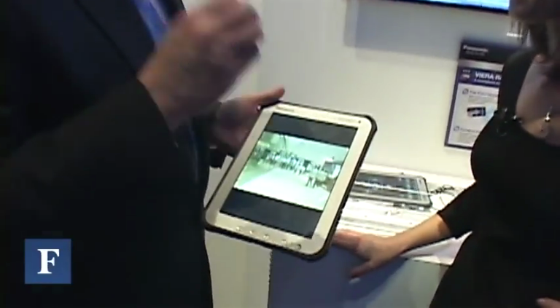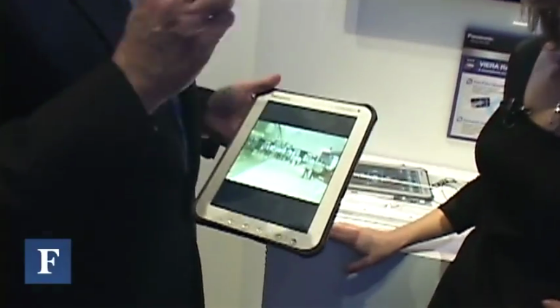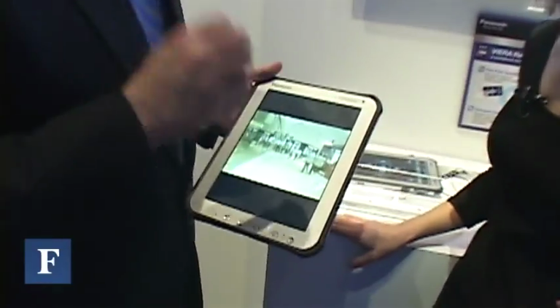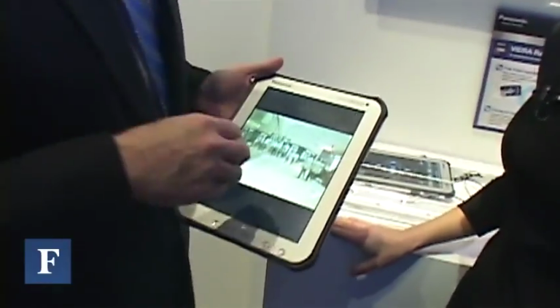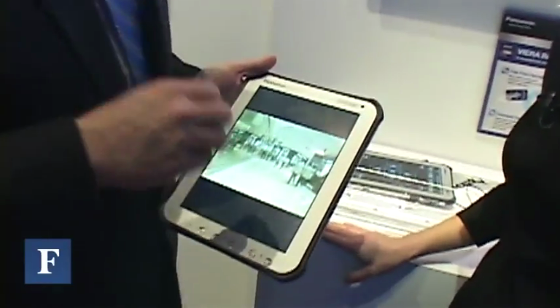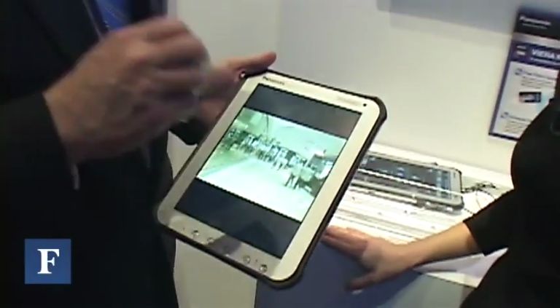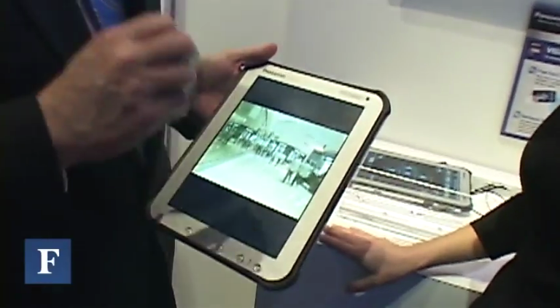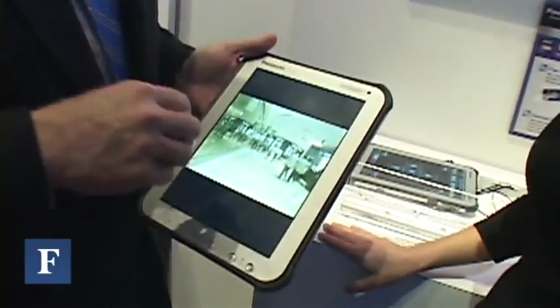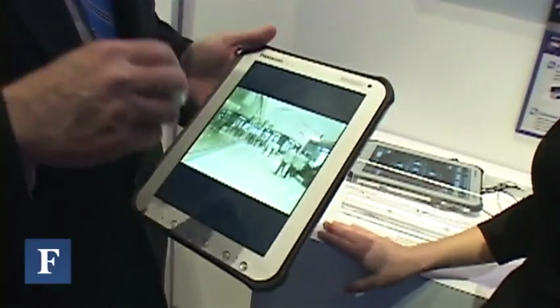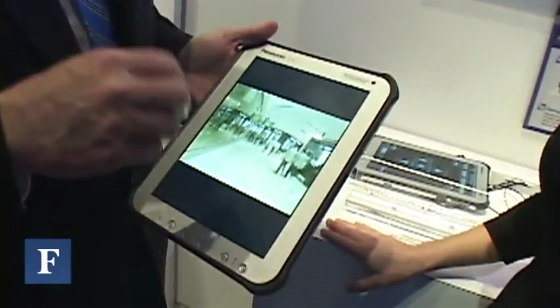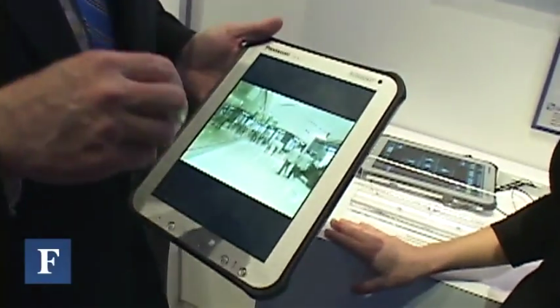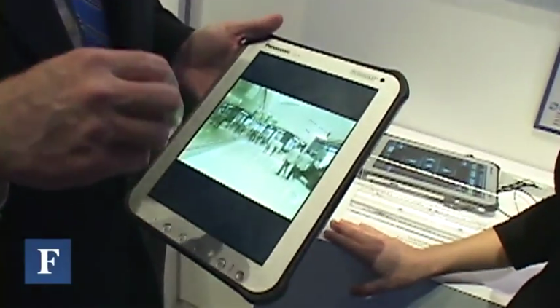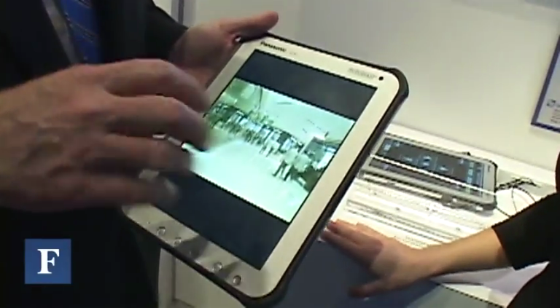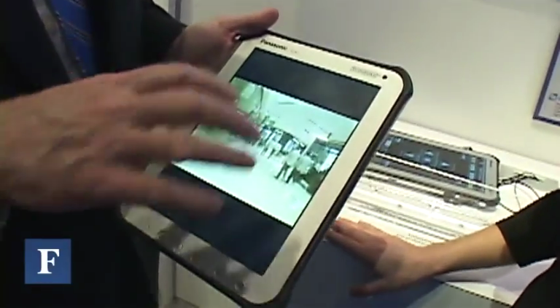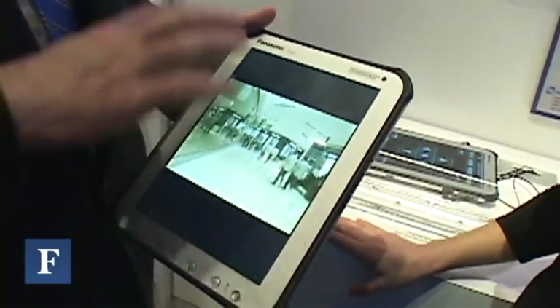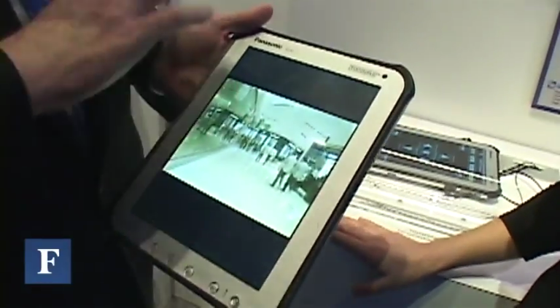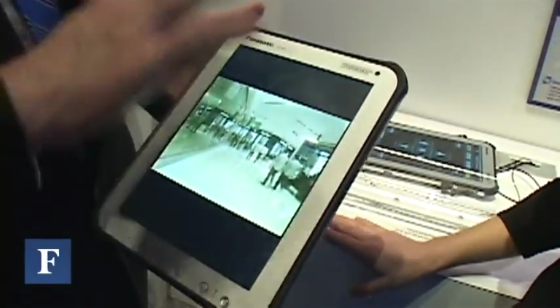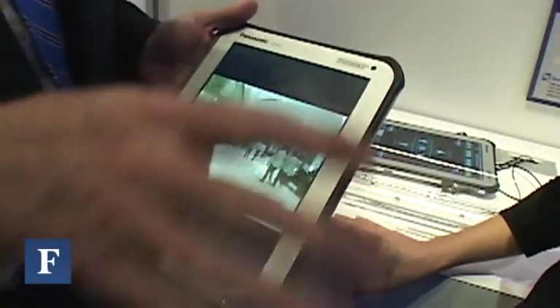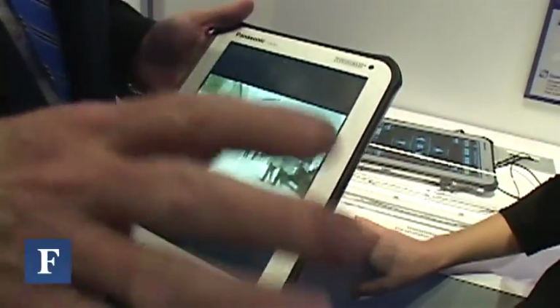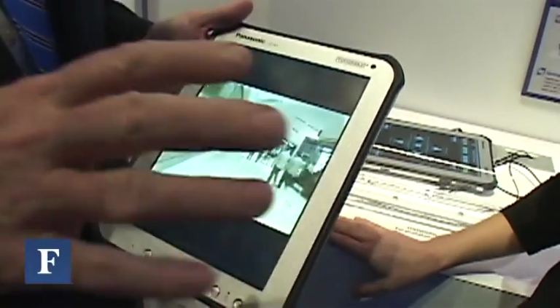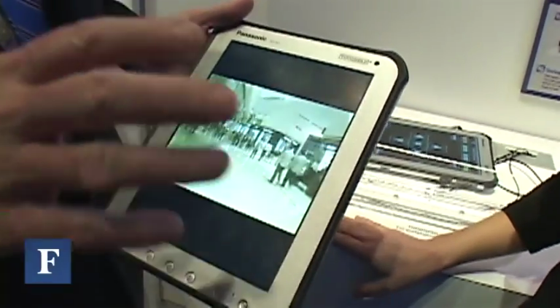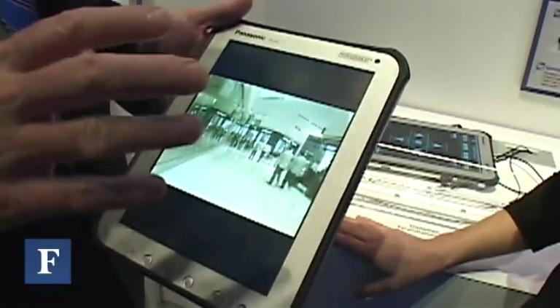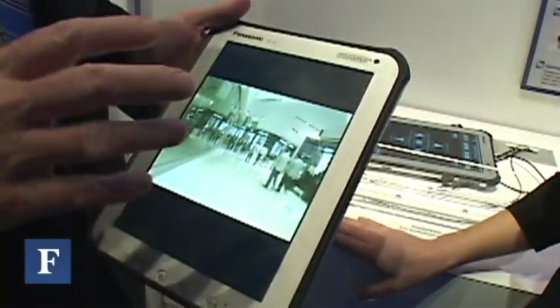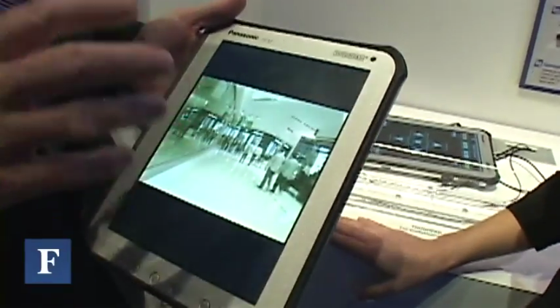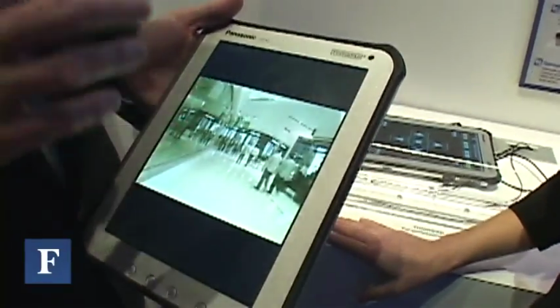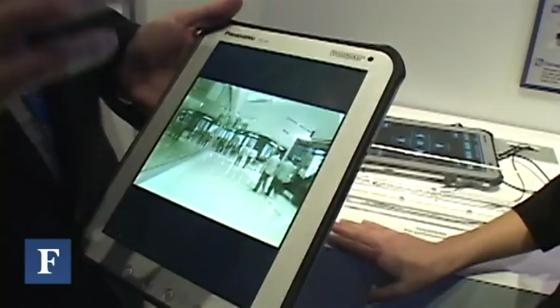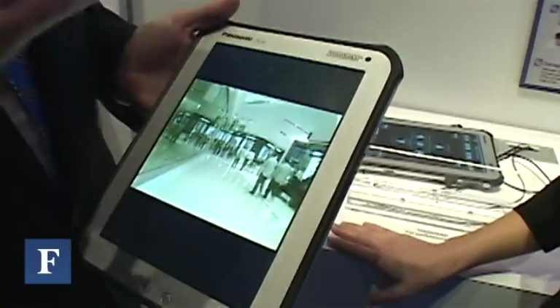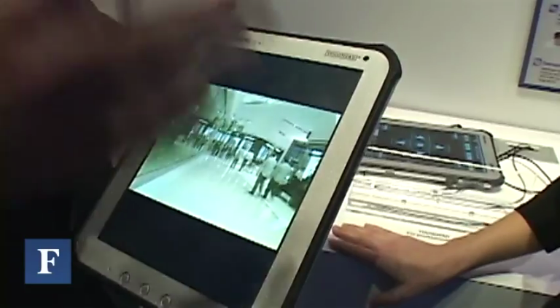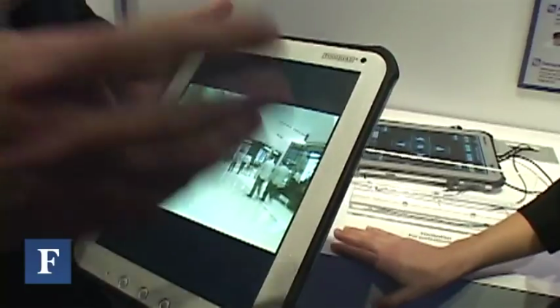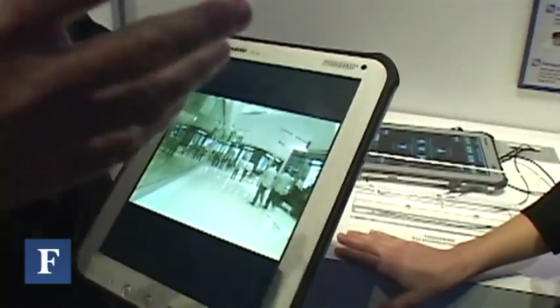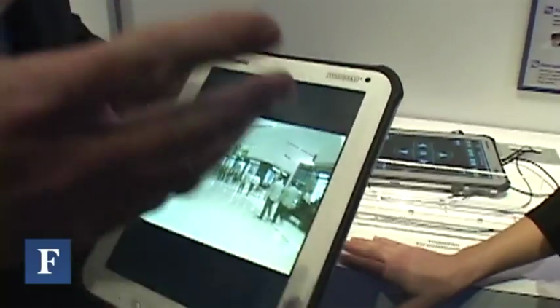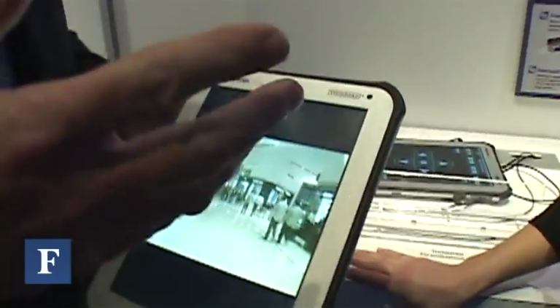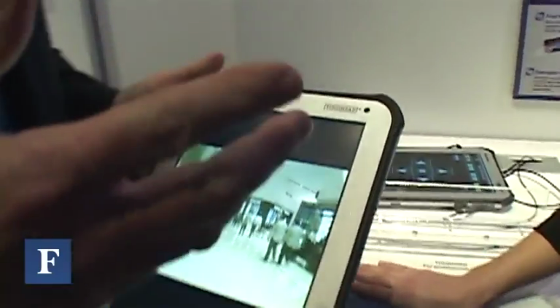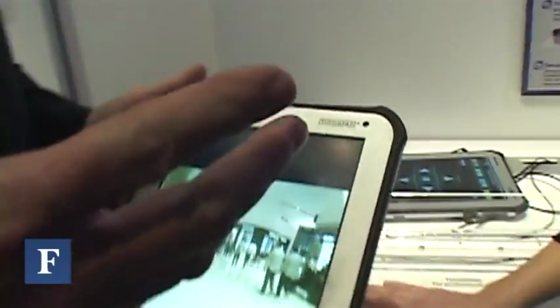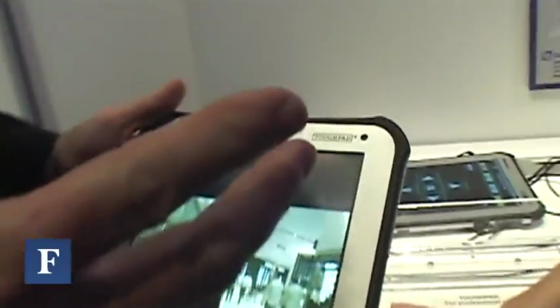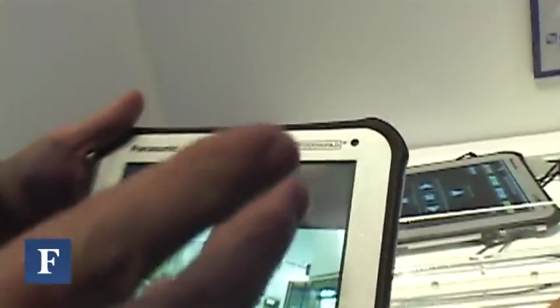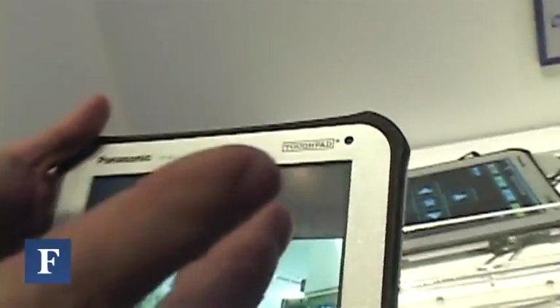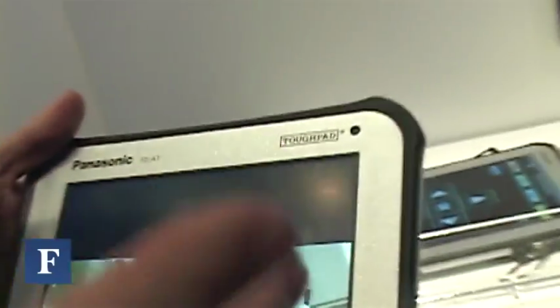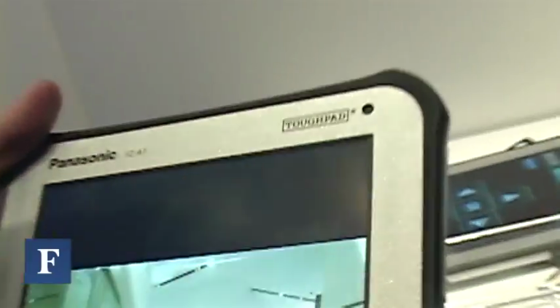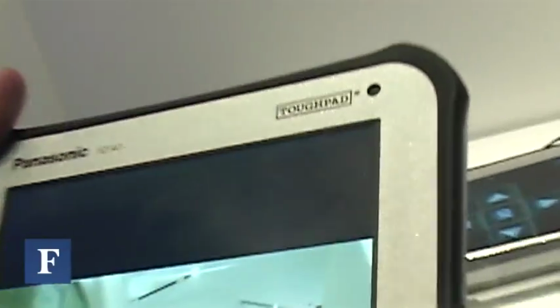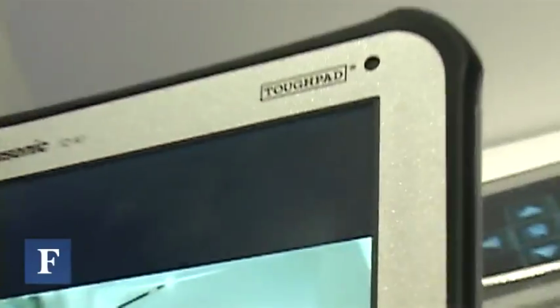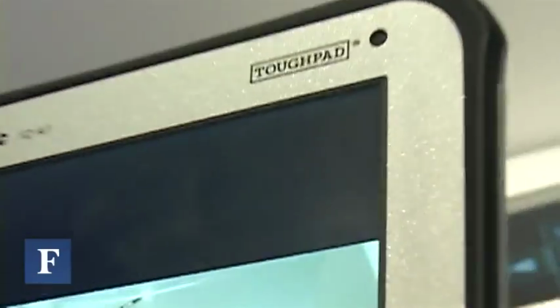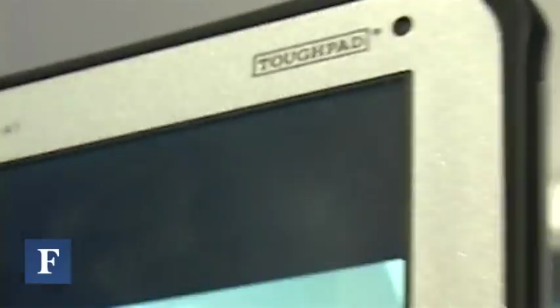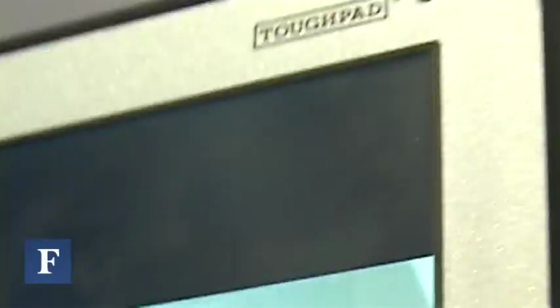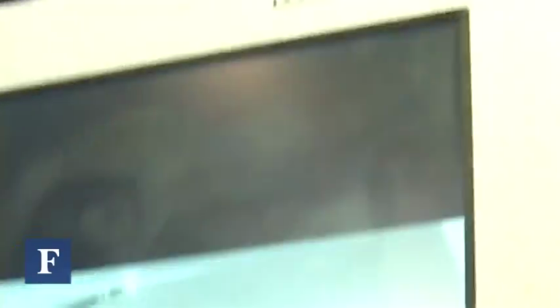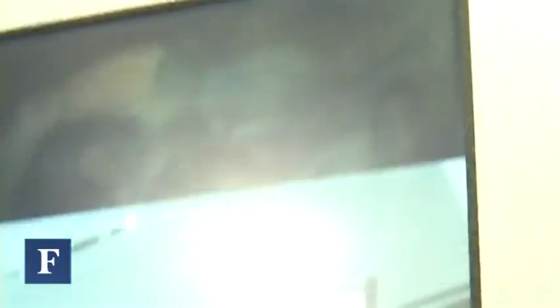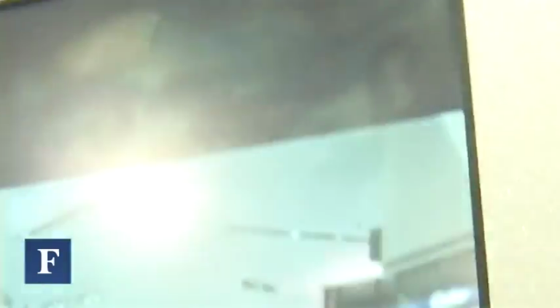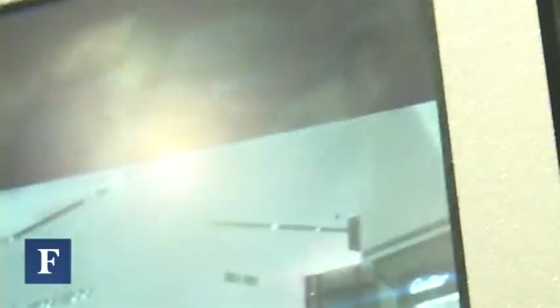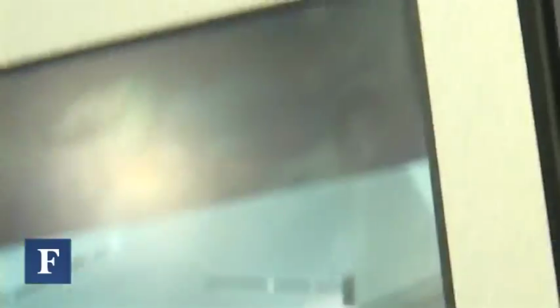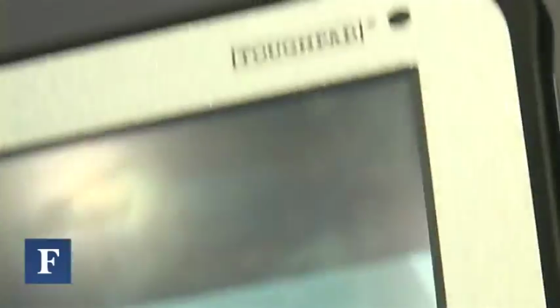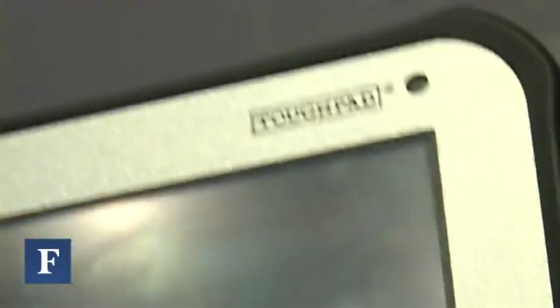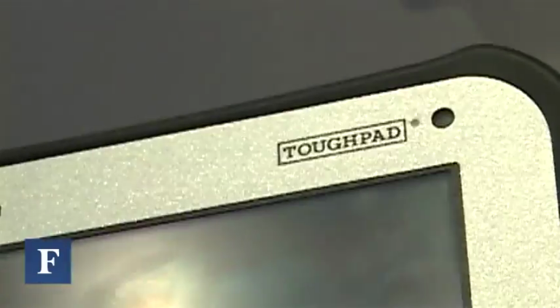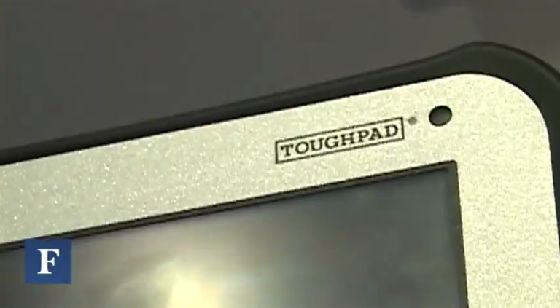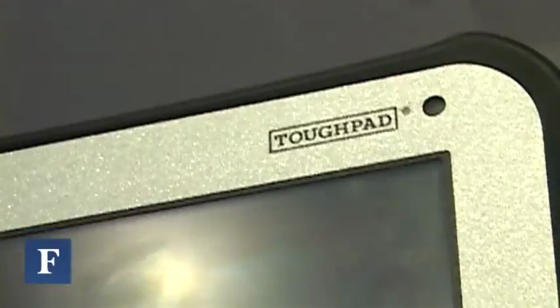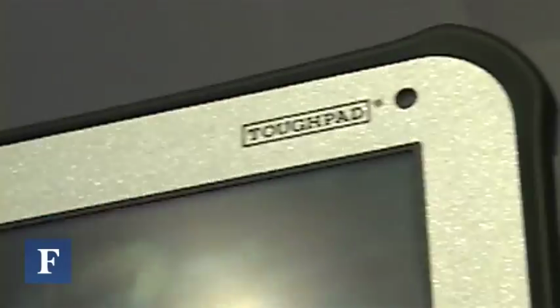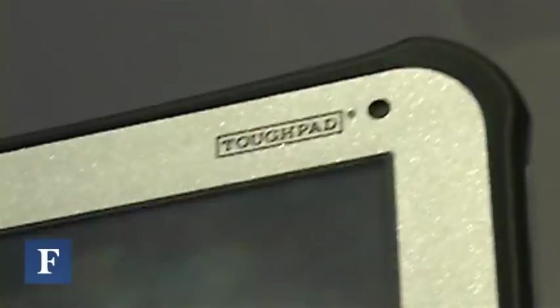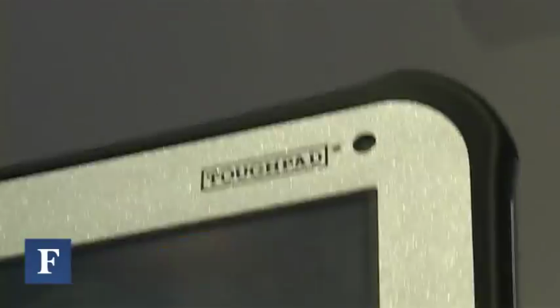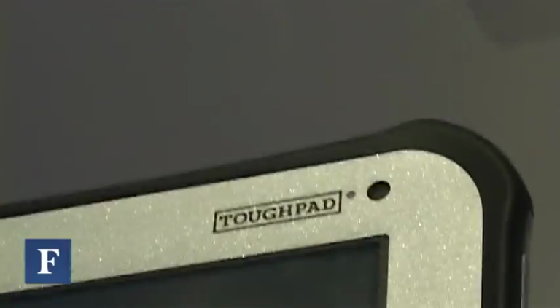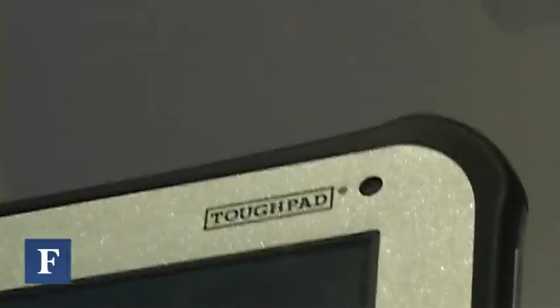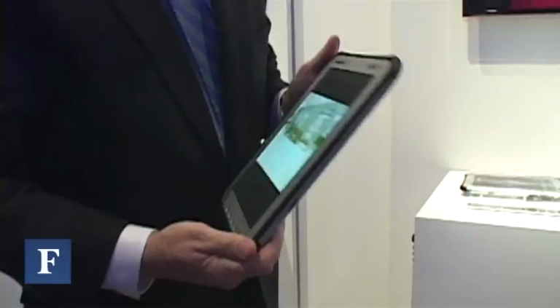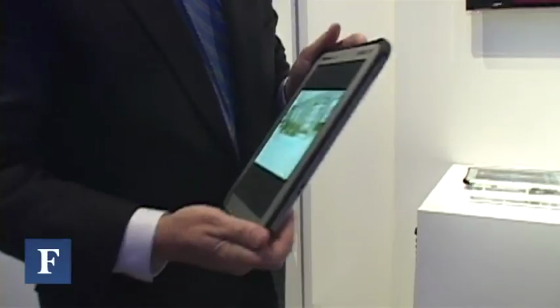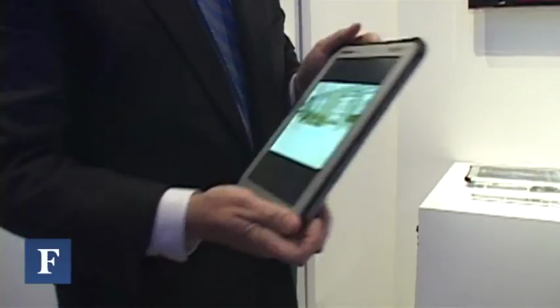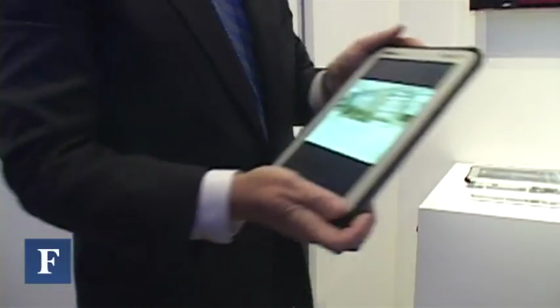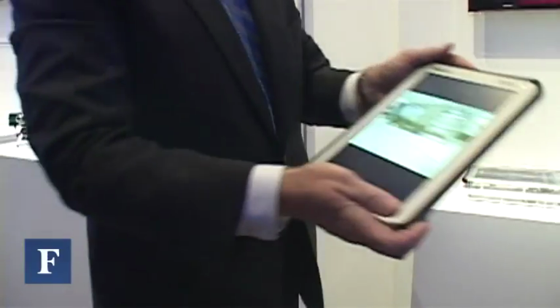The same rugged design, waterproof design, all this really cool stuff. And we're able to do it in the Toughbook design.